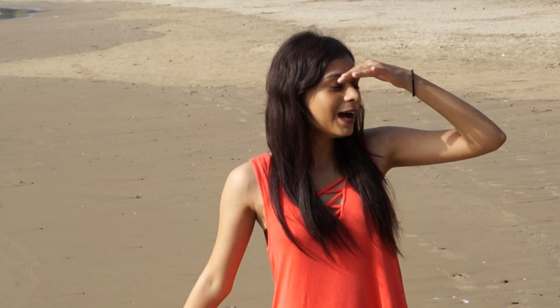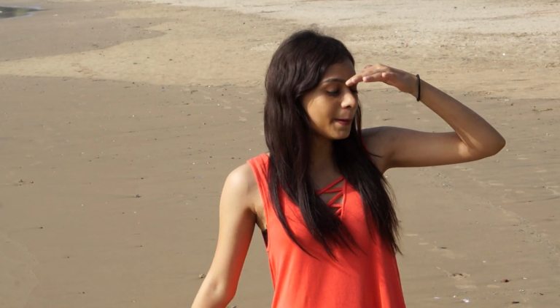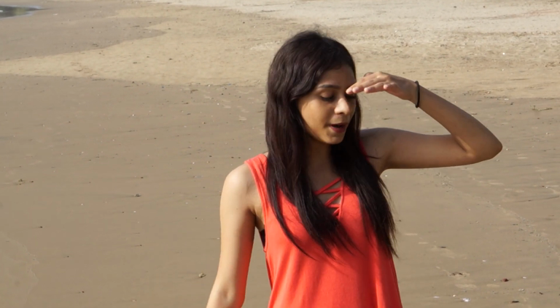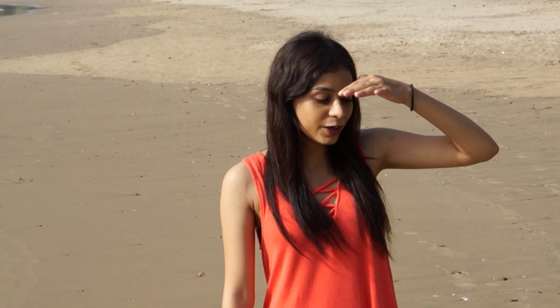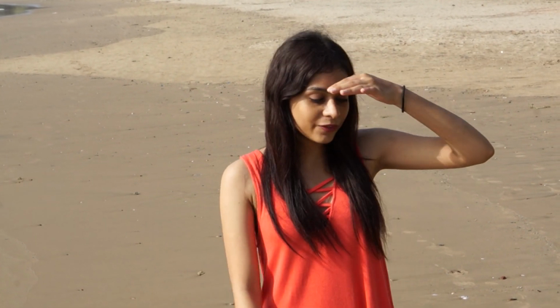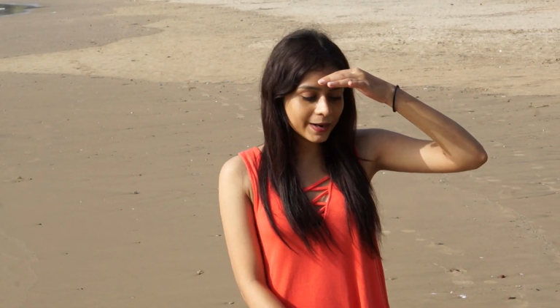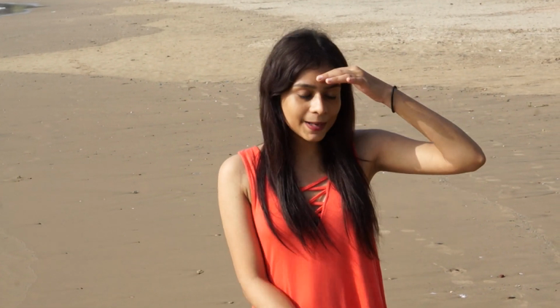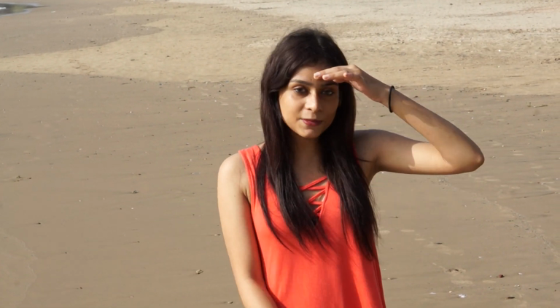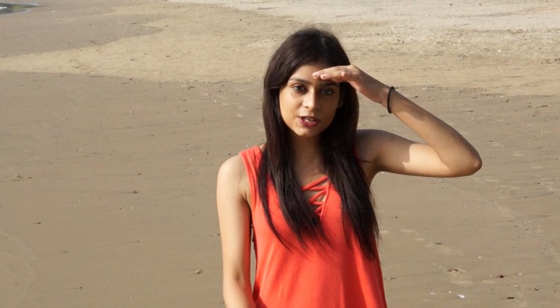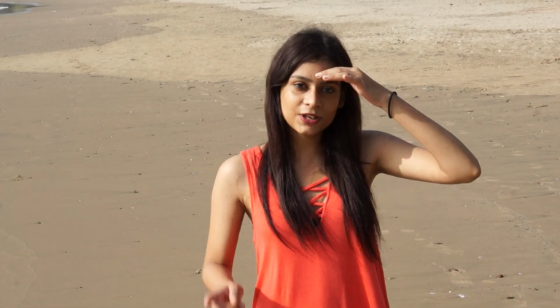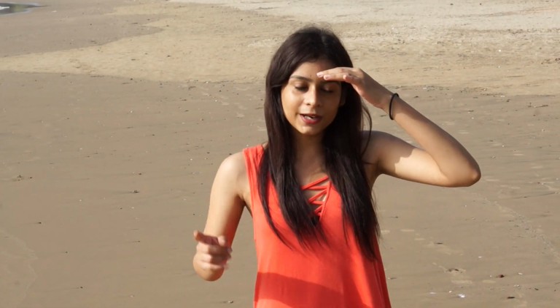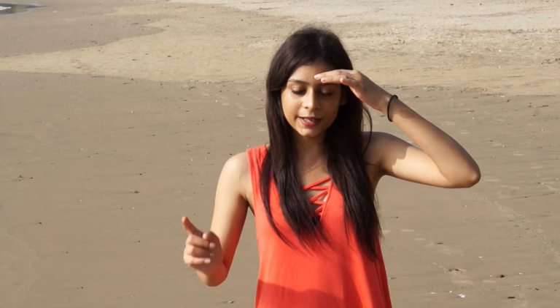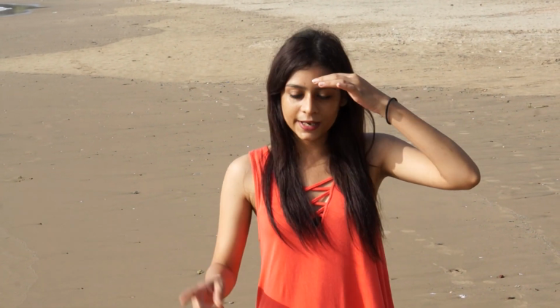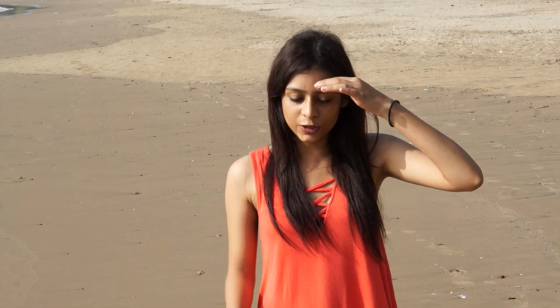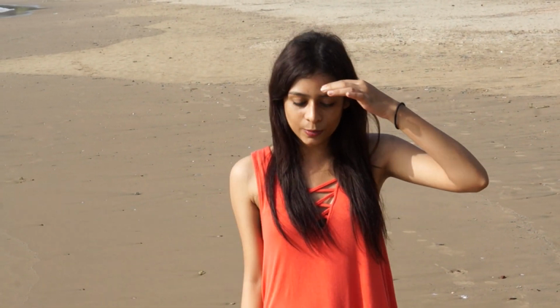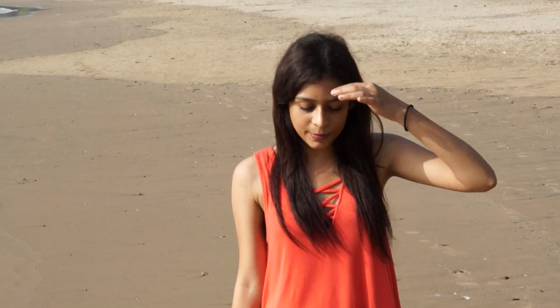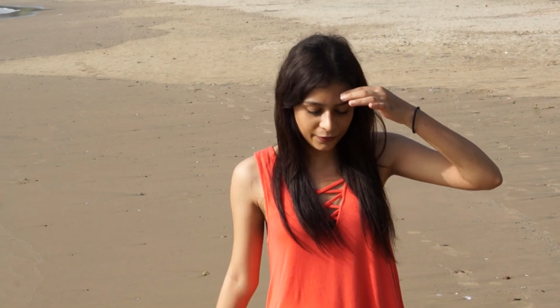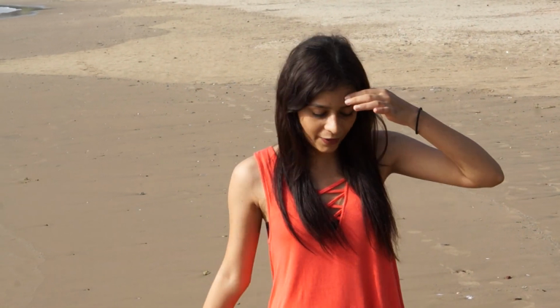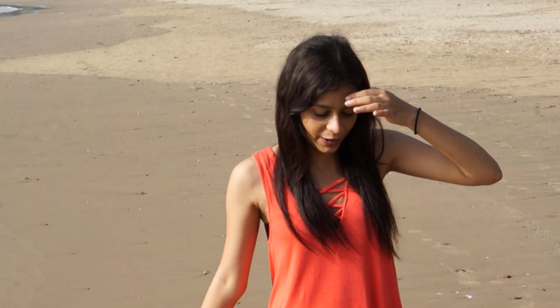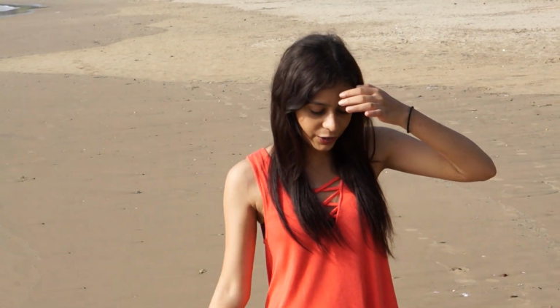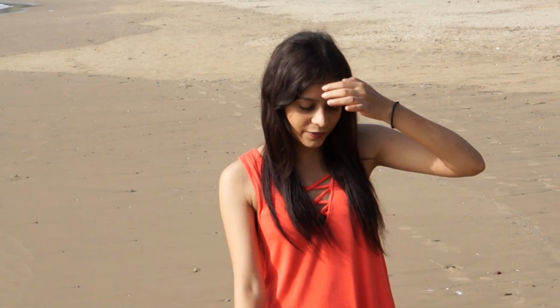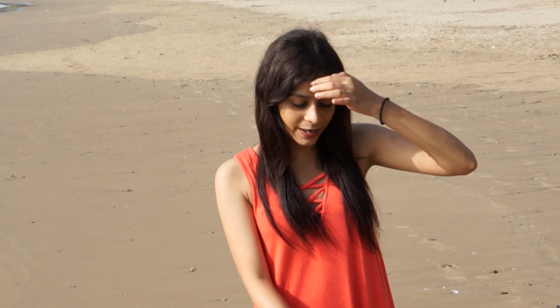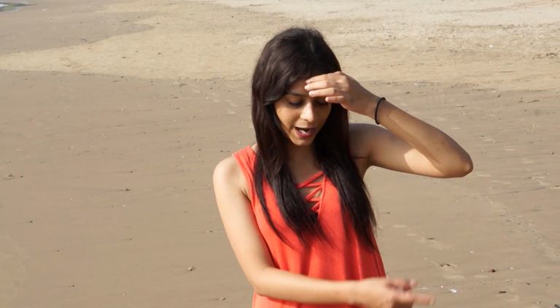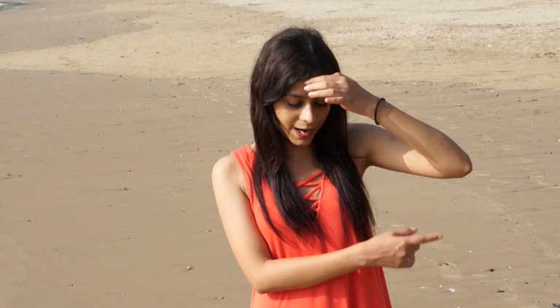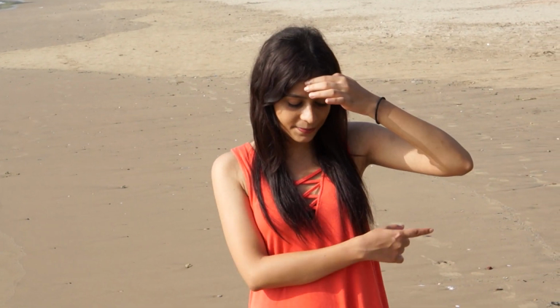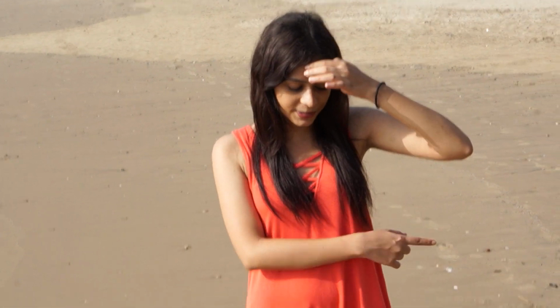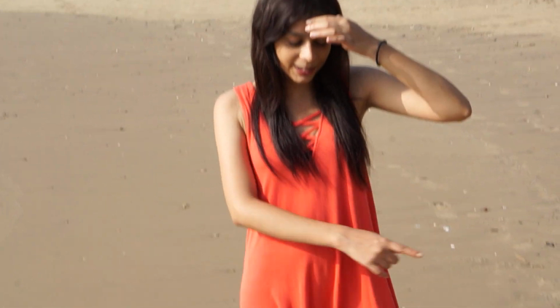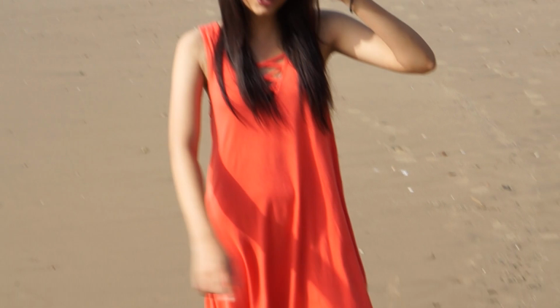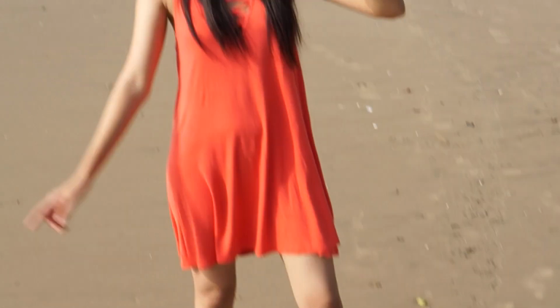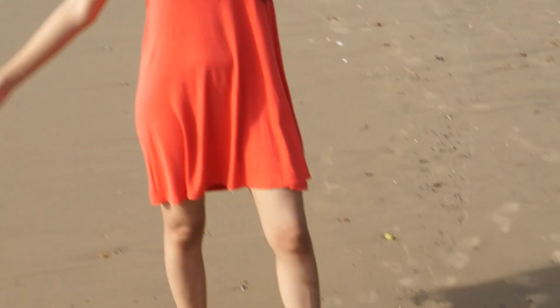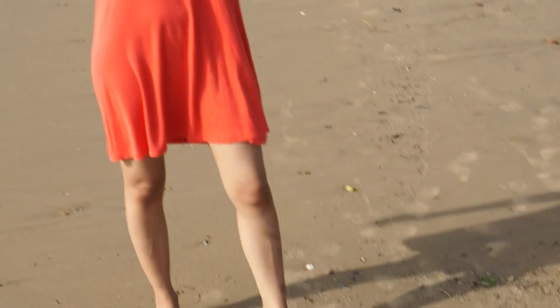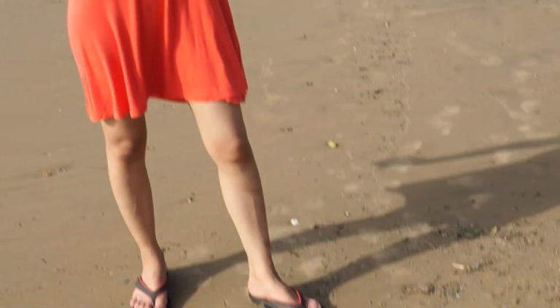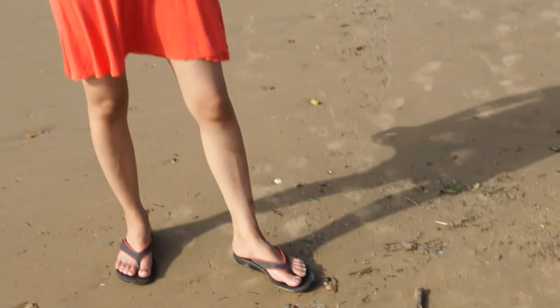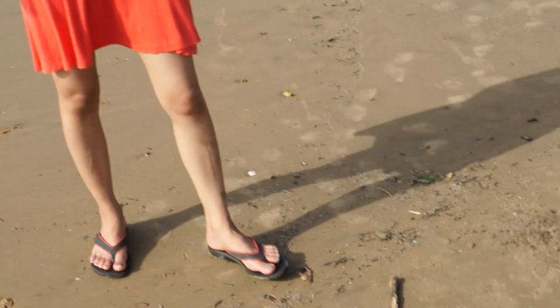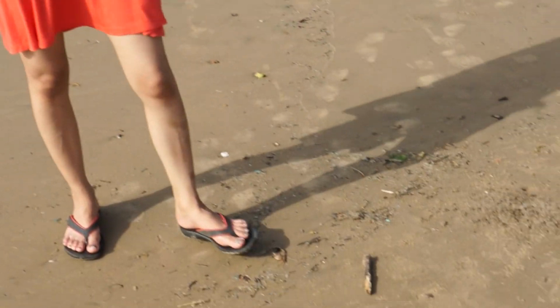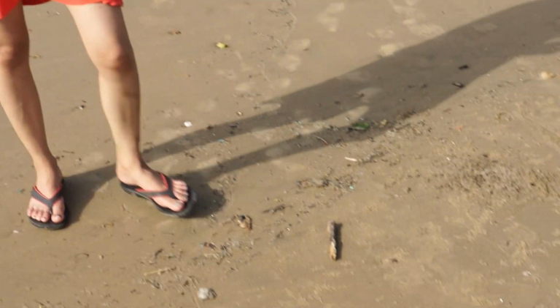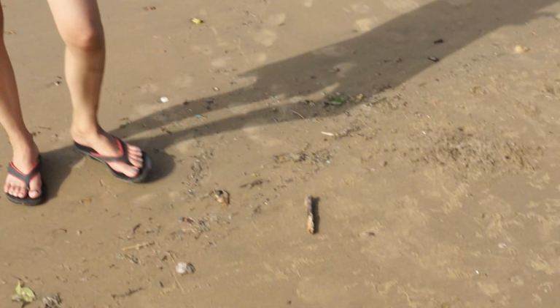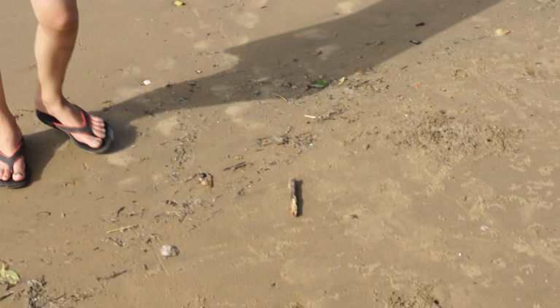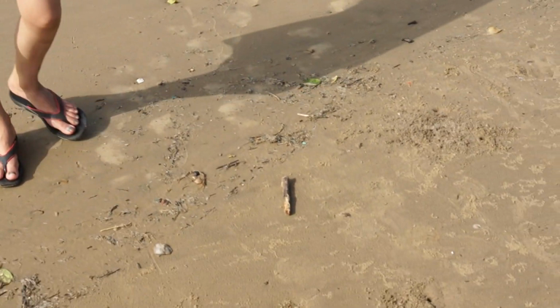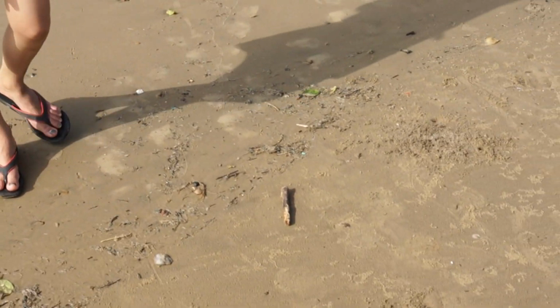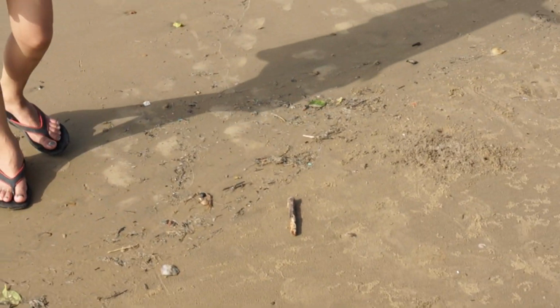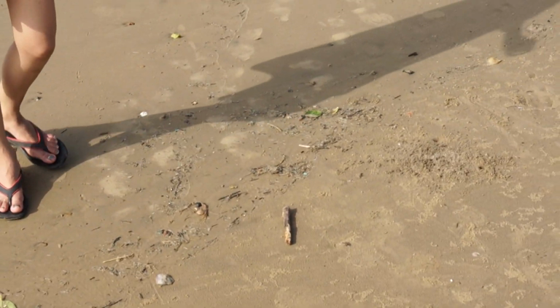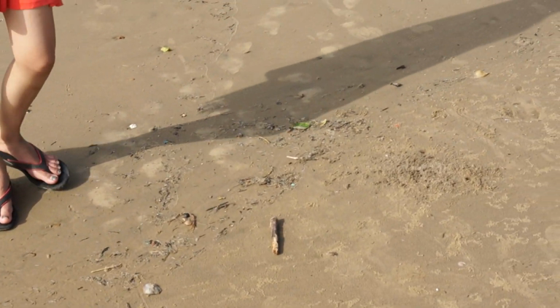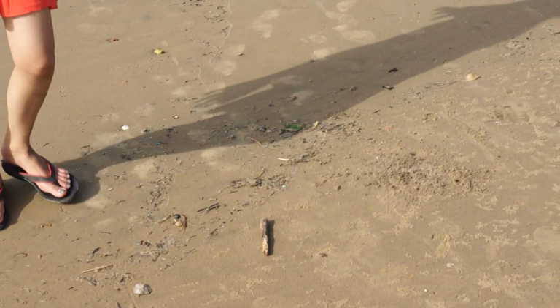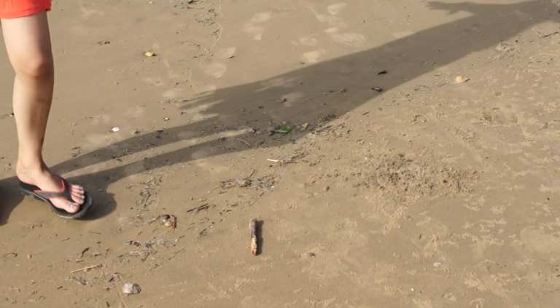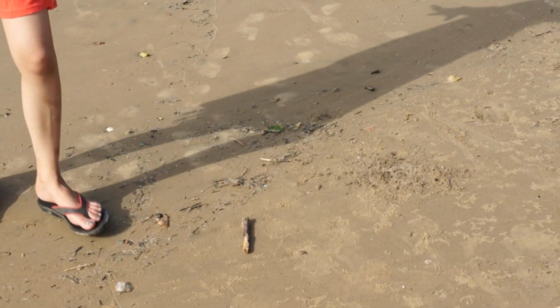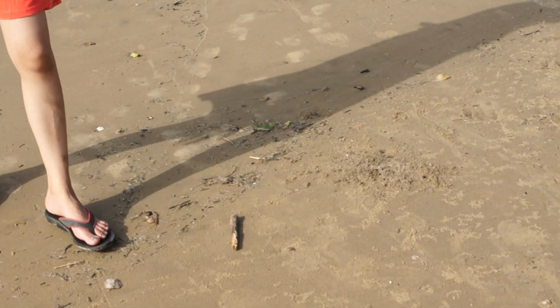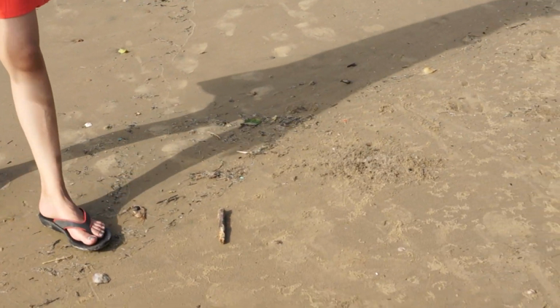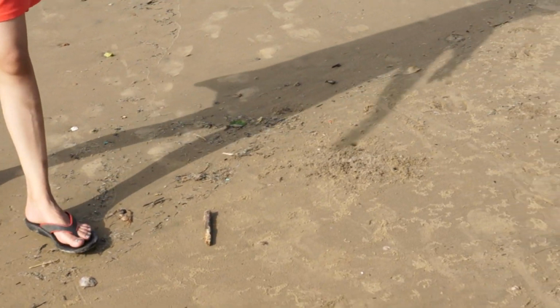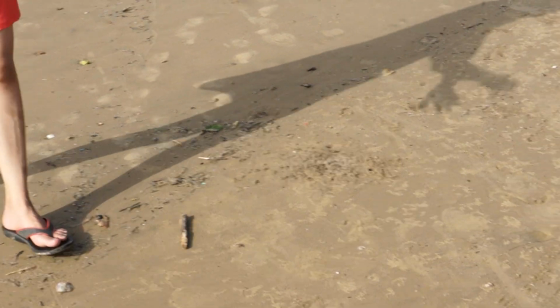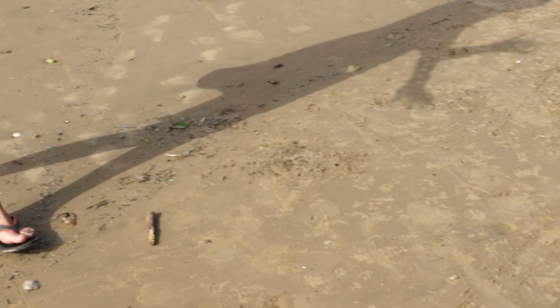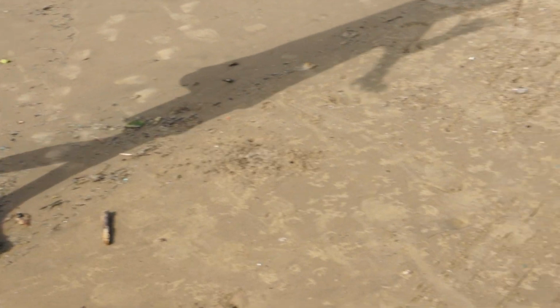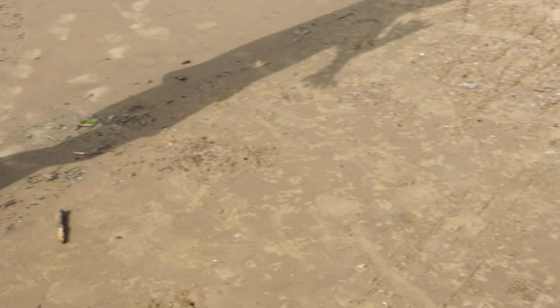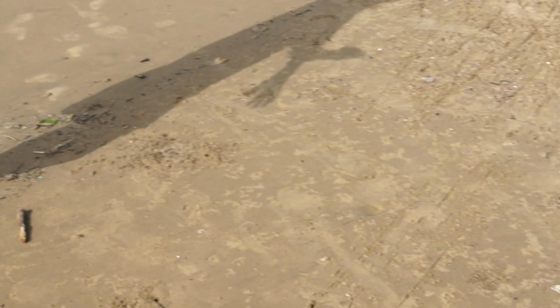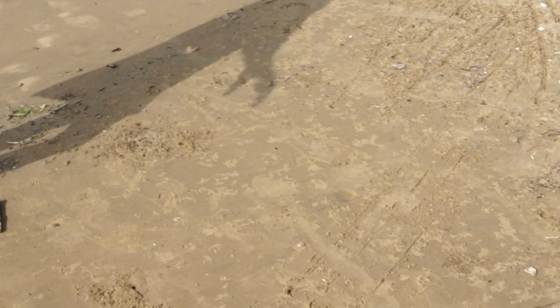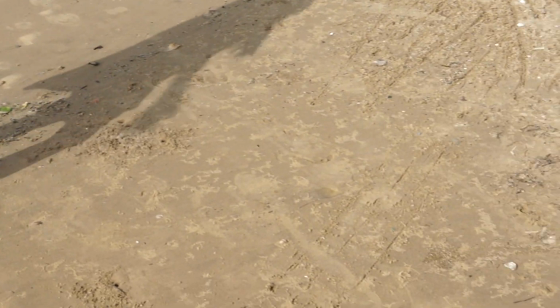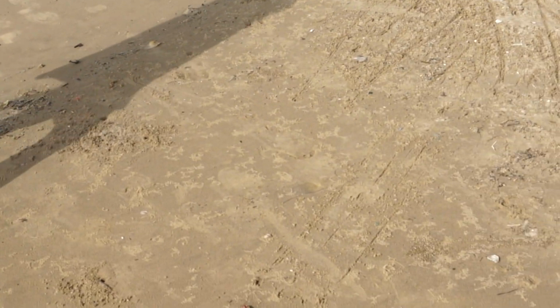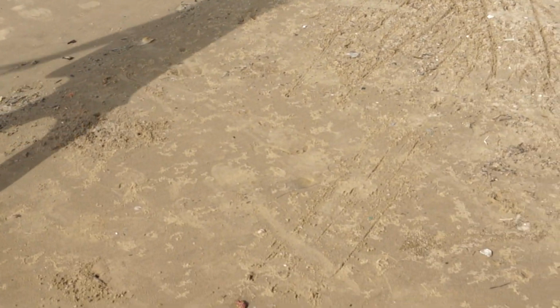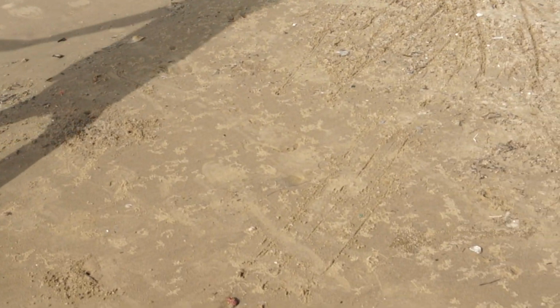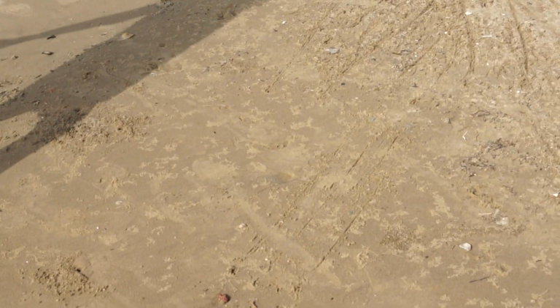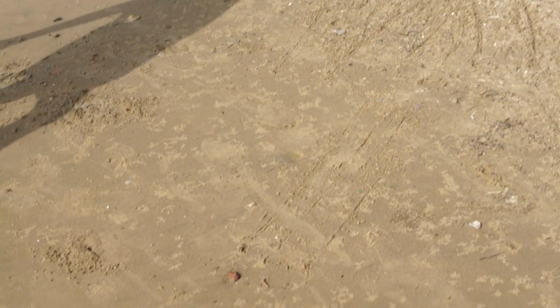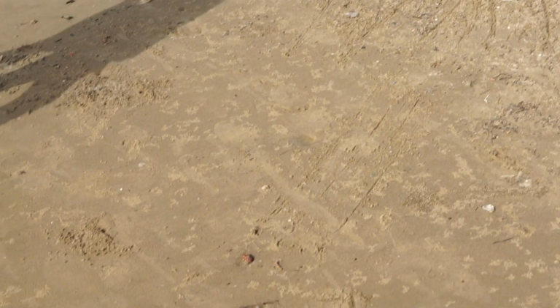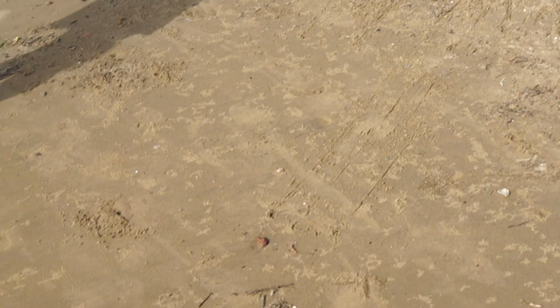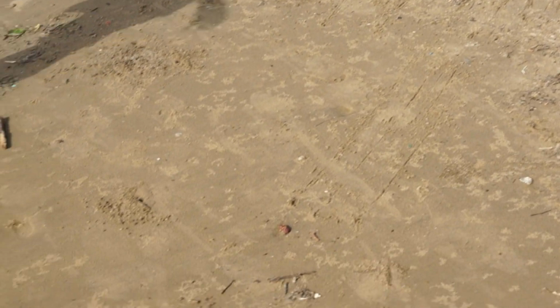Apart from that, I just want to tell you — beware of crabs. There are a lot of tiny crabs crawling throughout the beach.